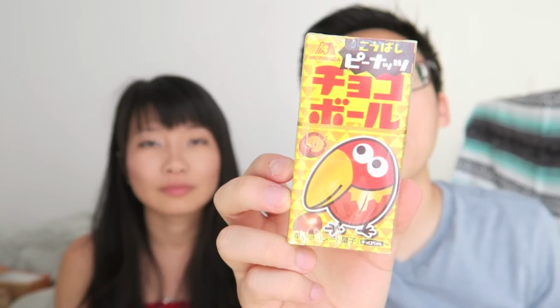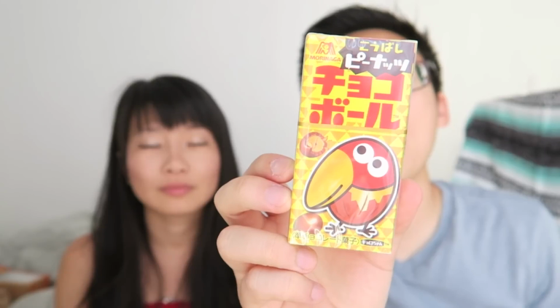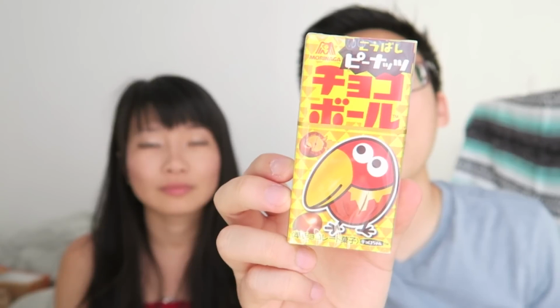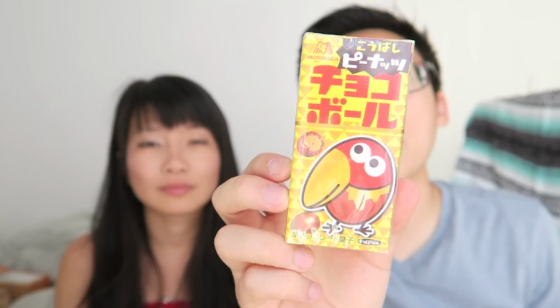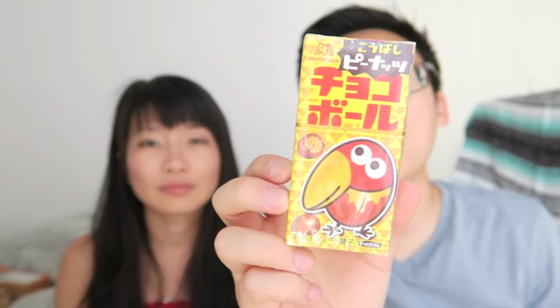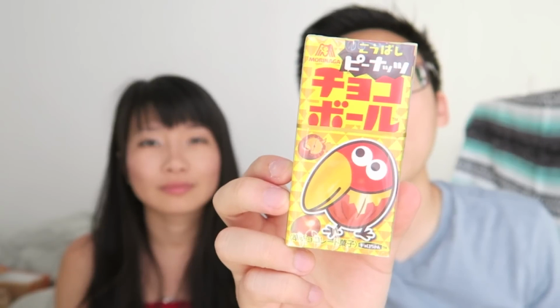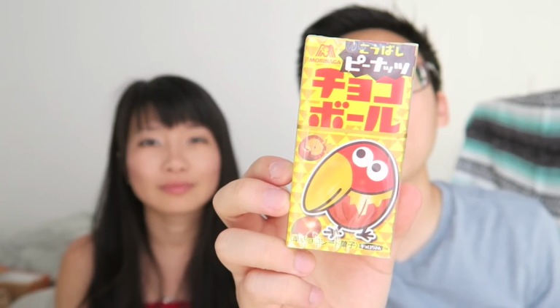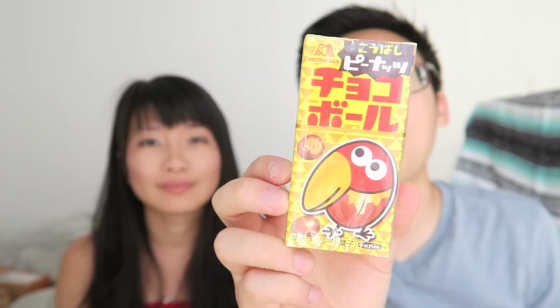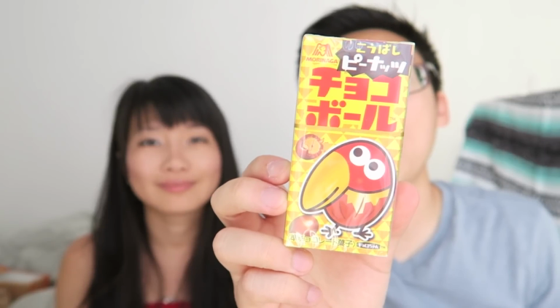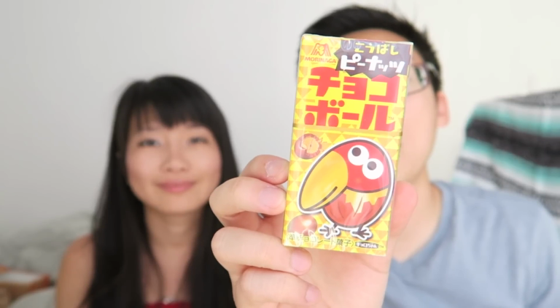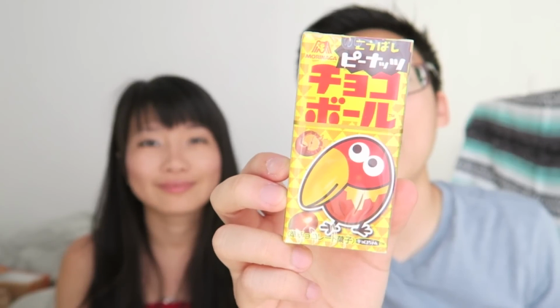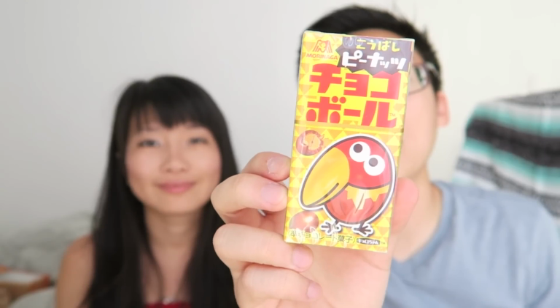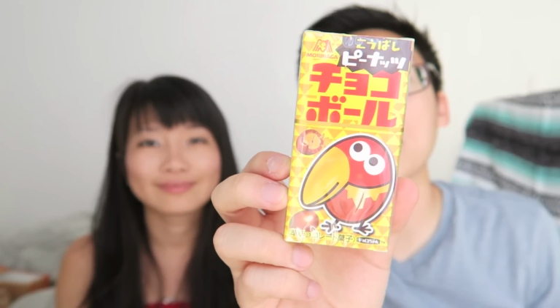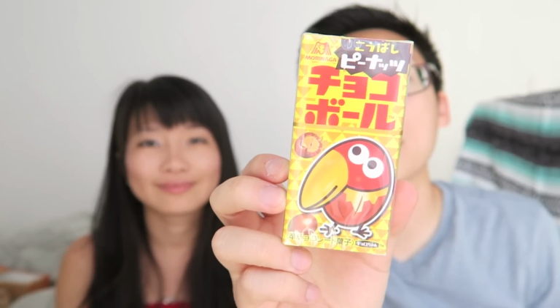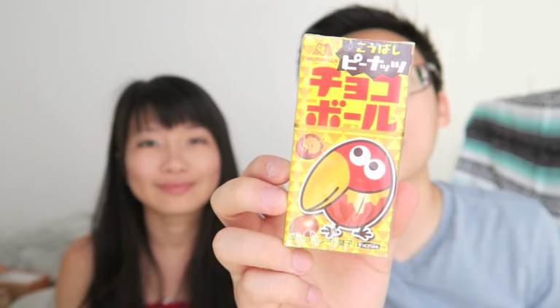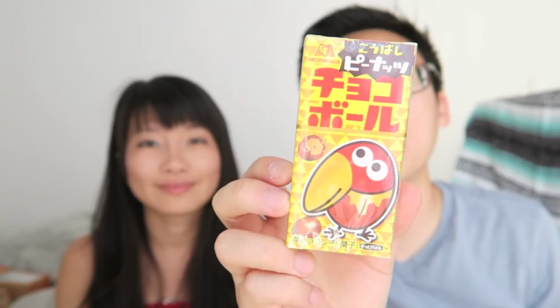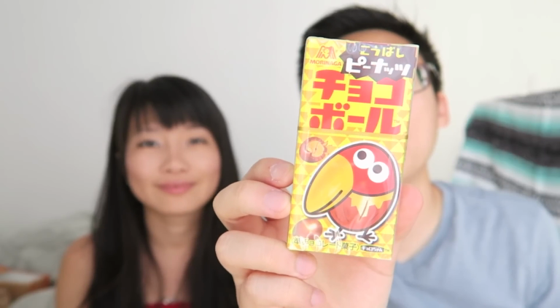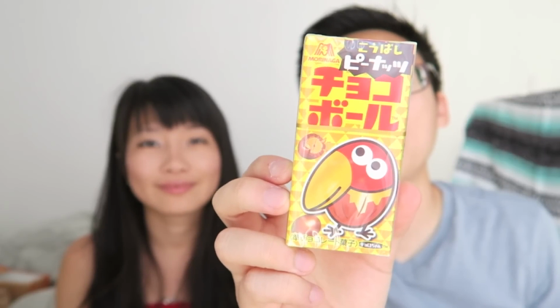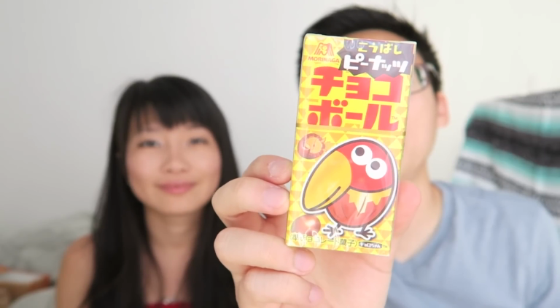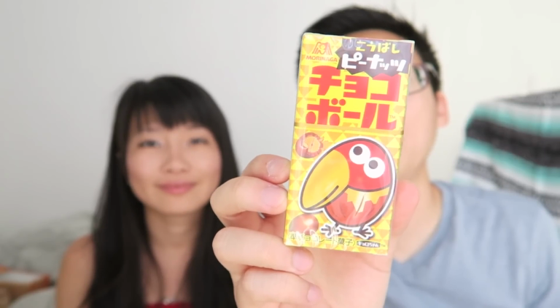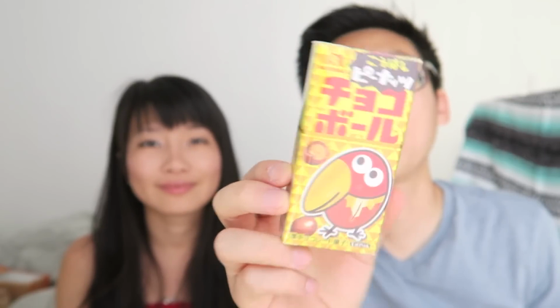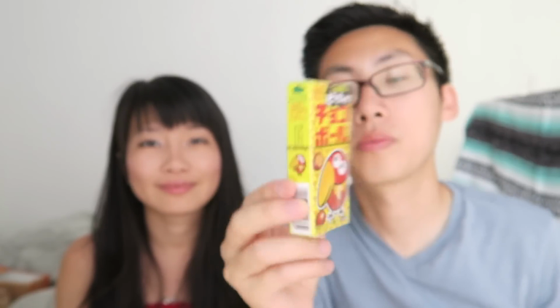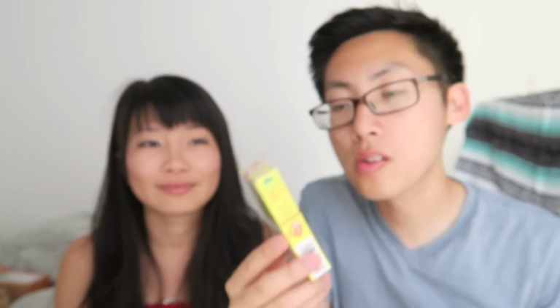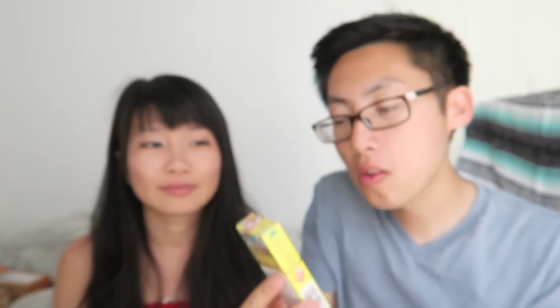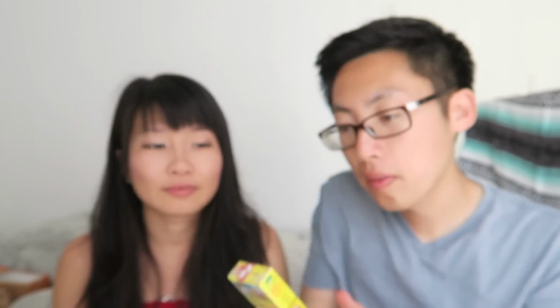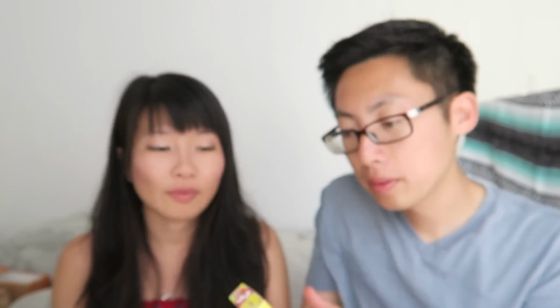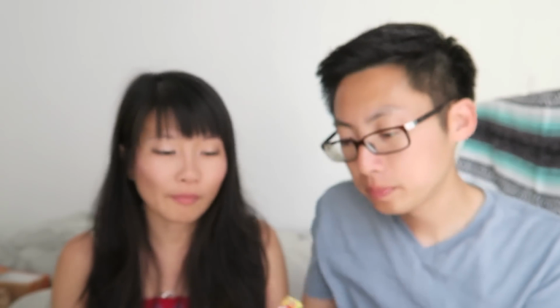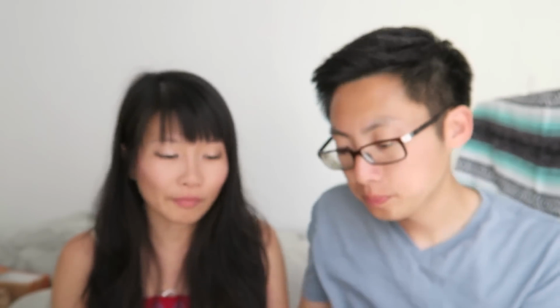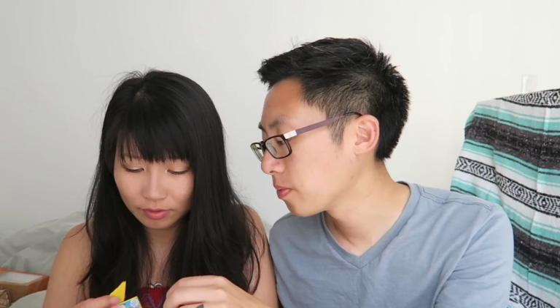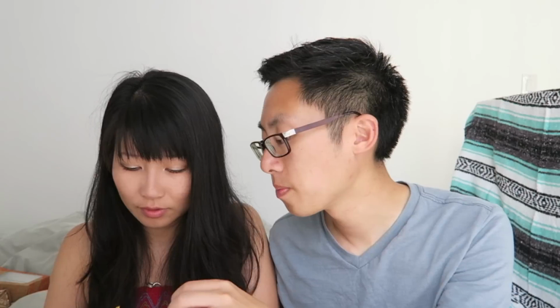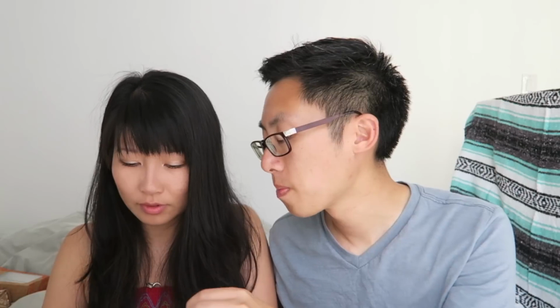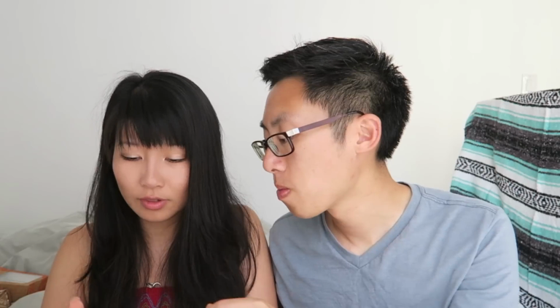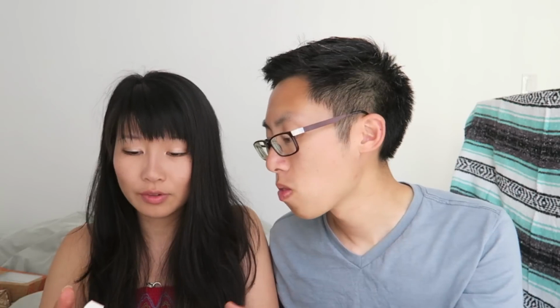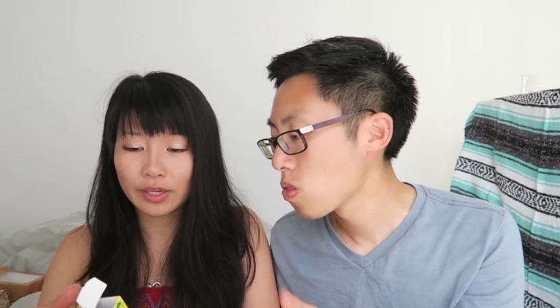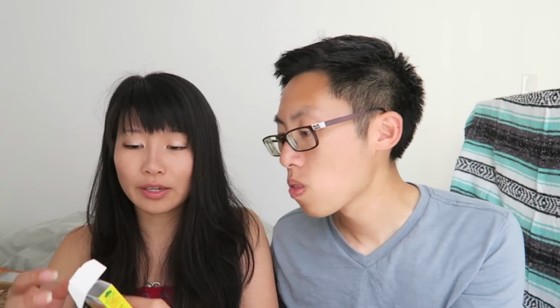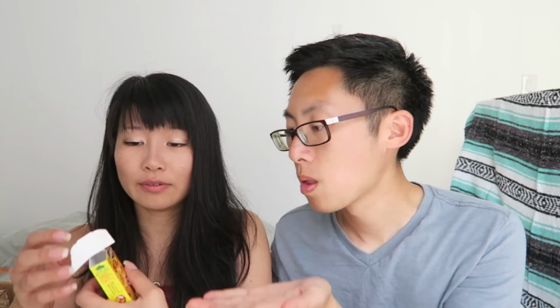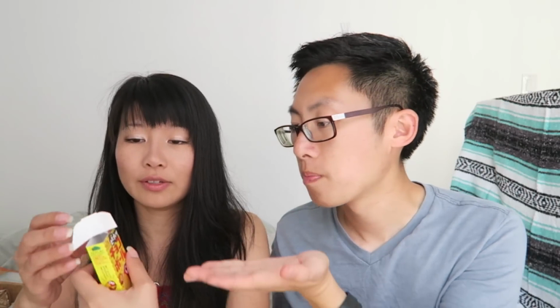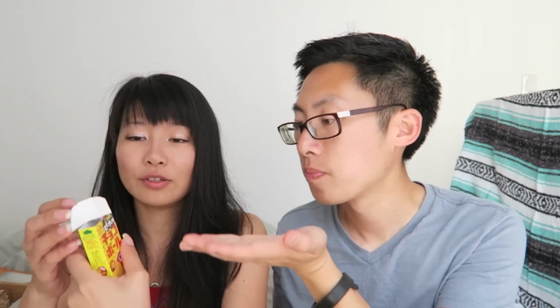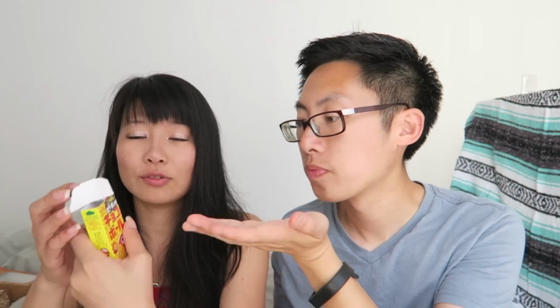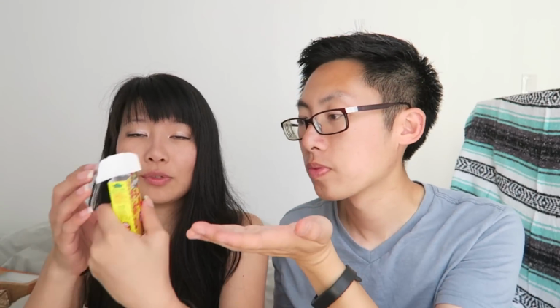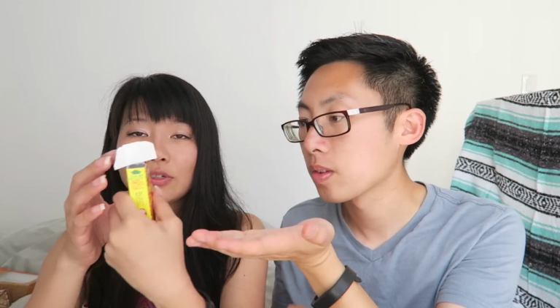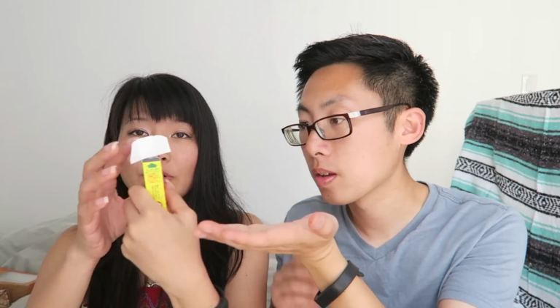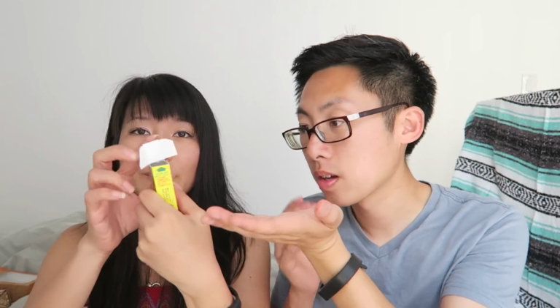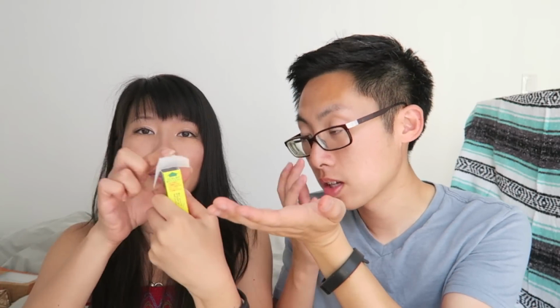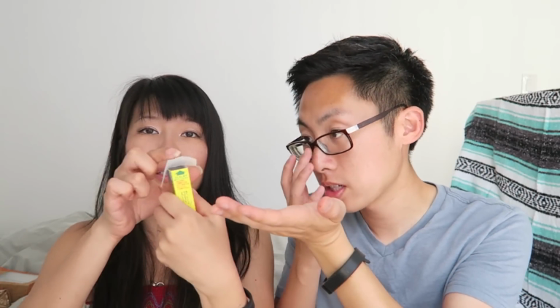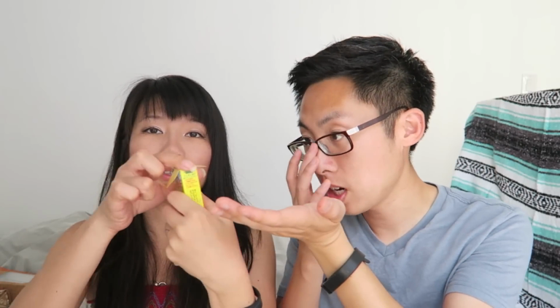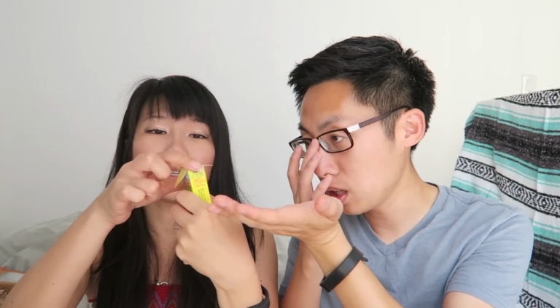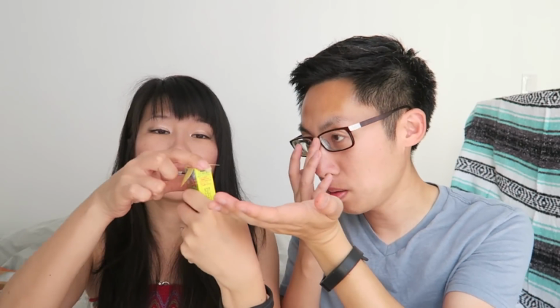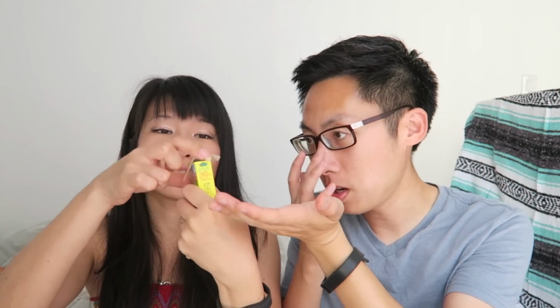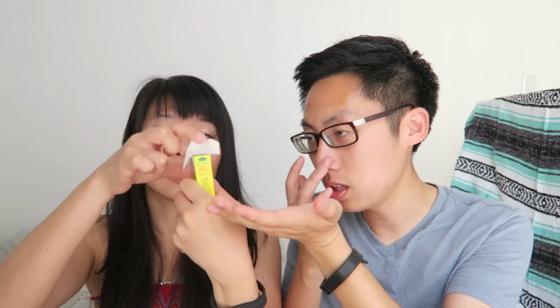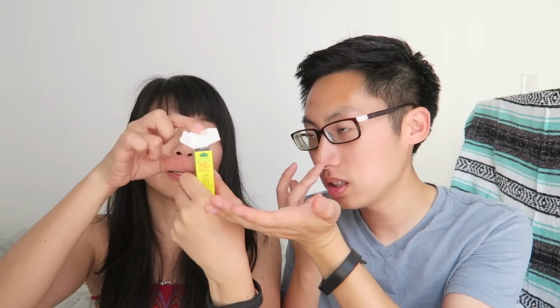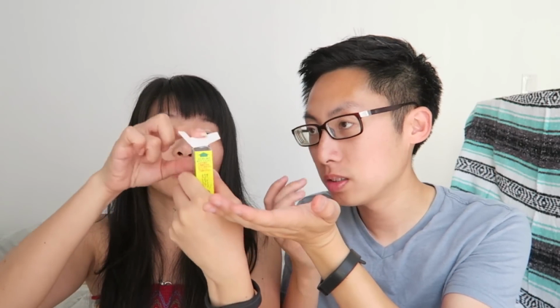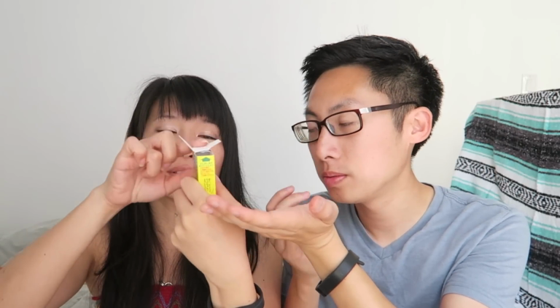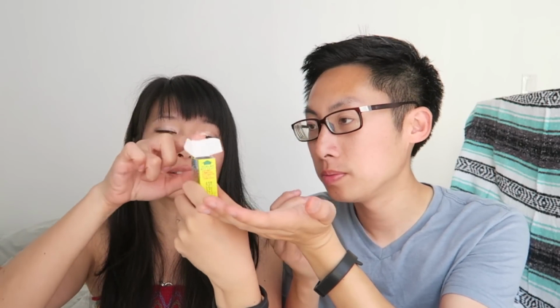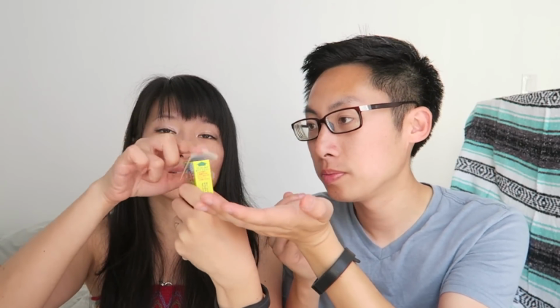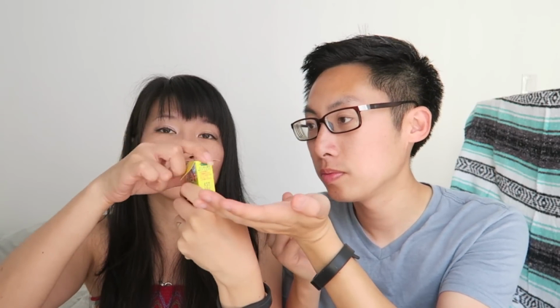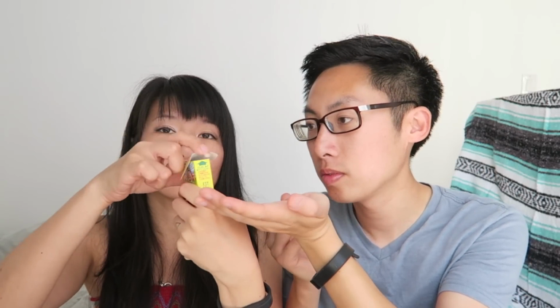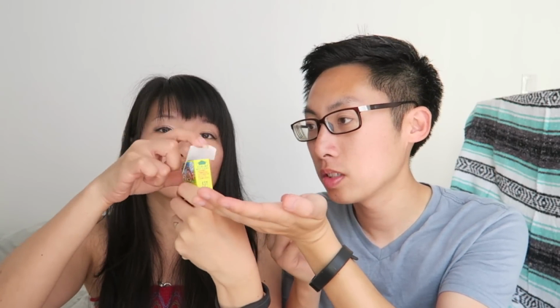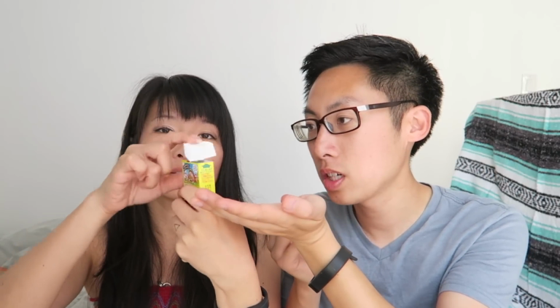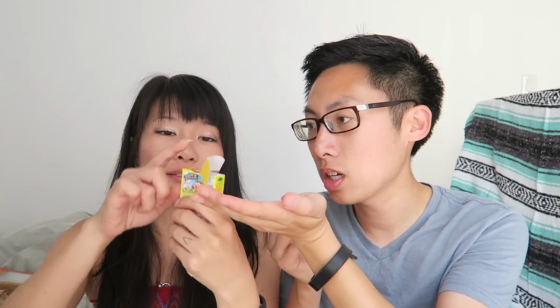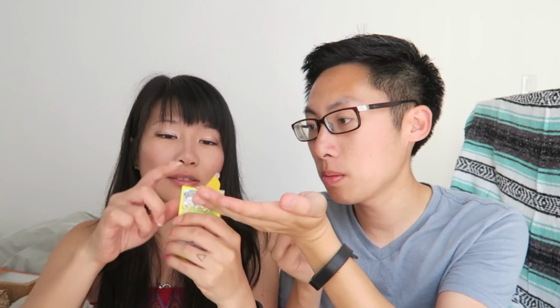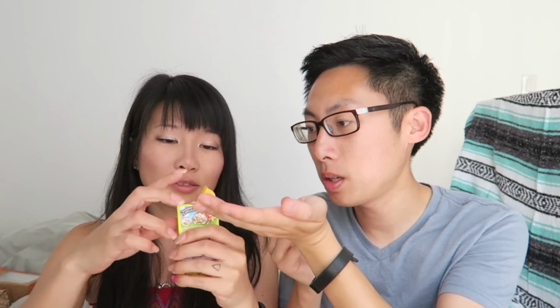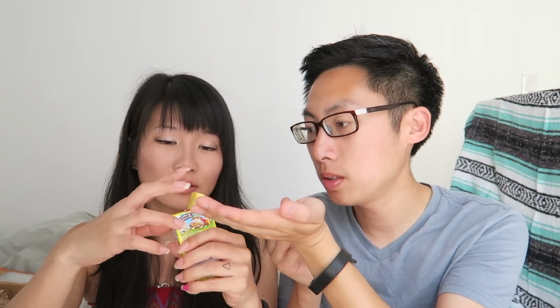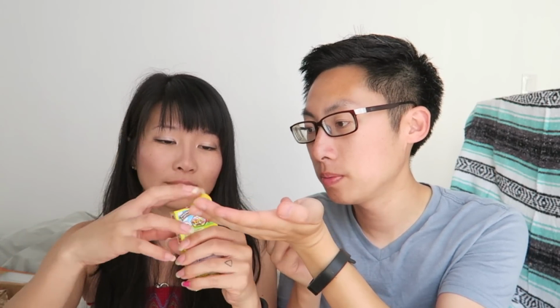Morinaga chocolate ball. You're supposed to open it sideways like this — chocolate ball.